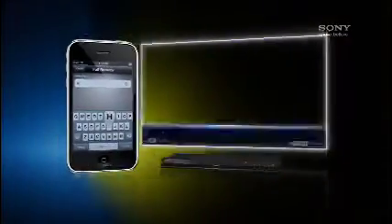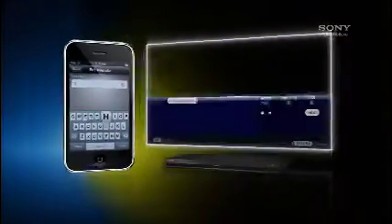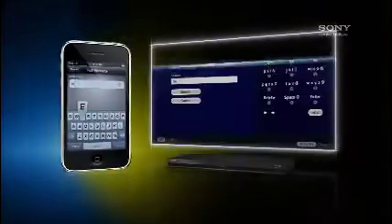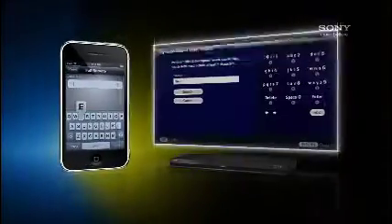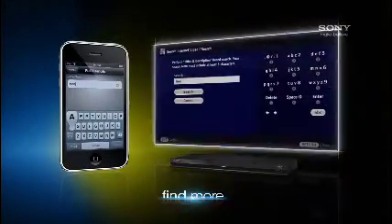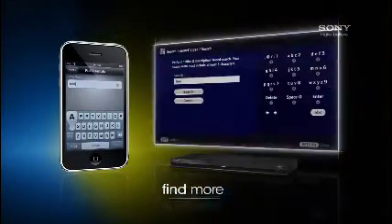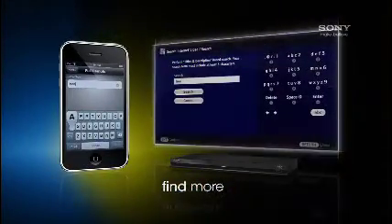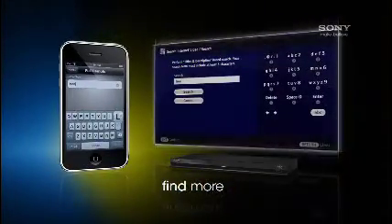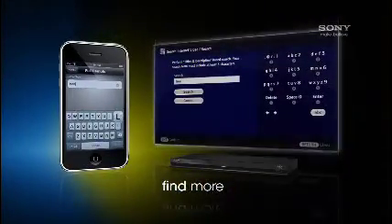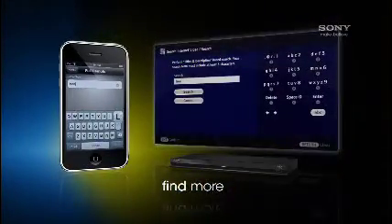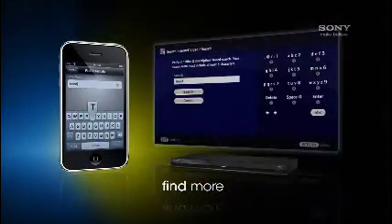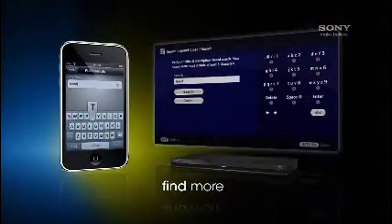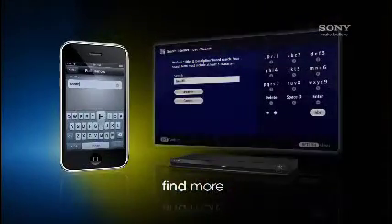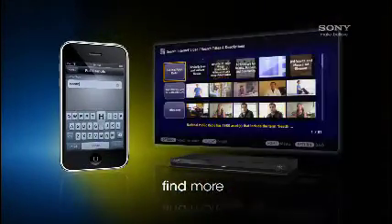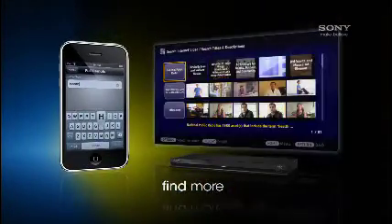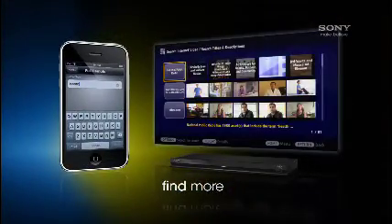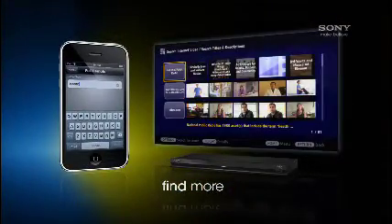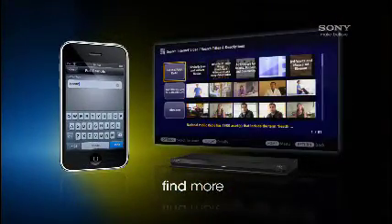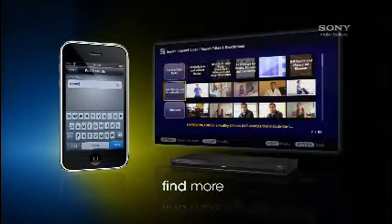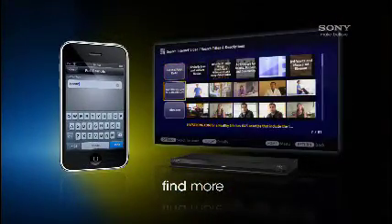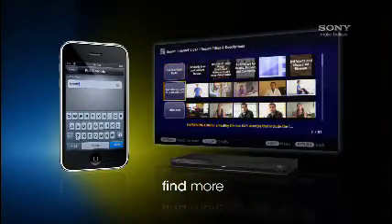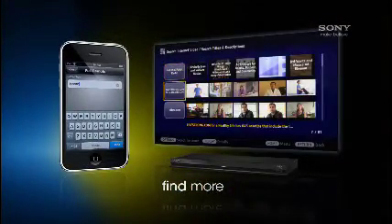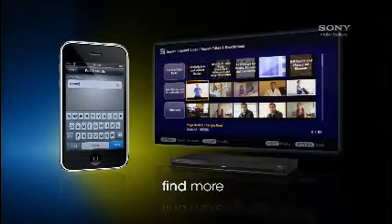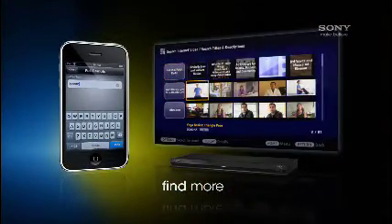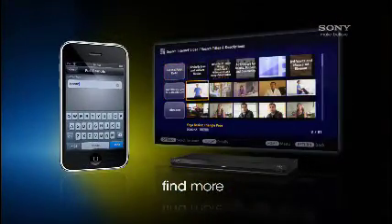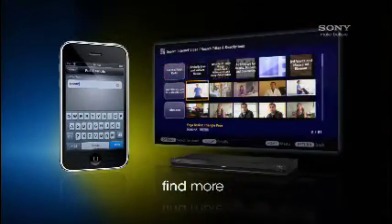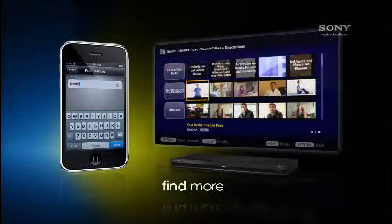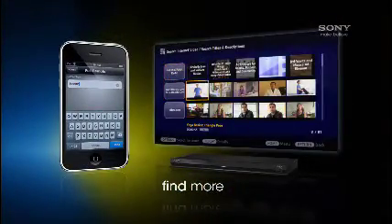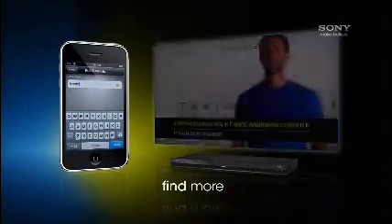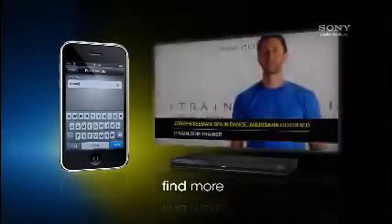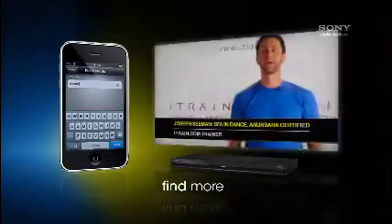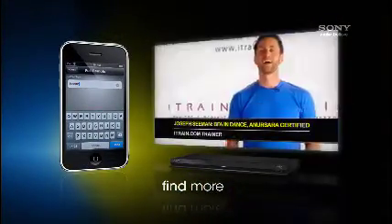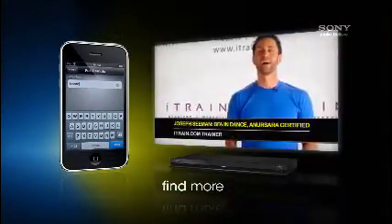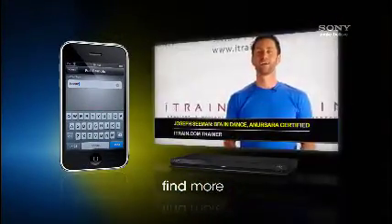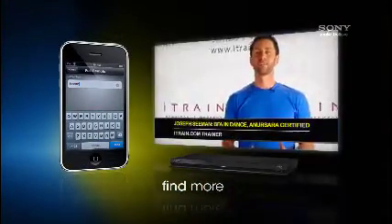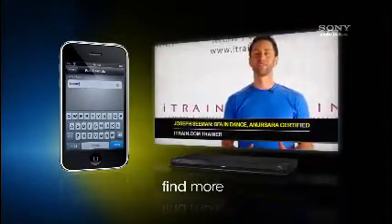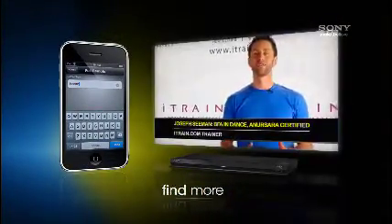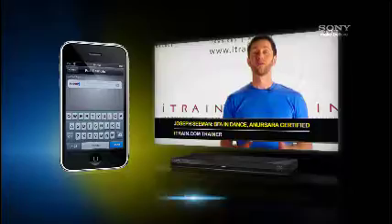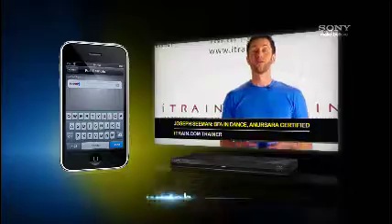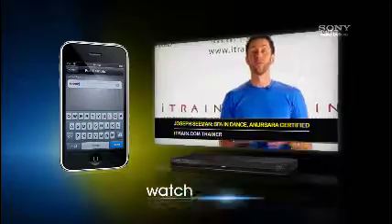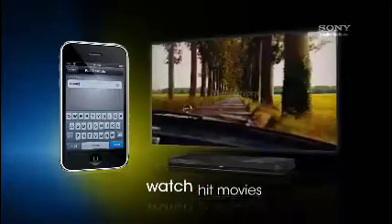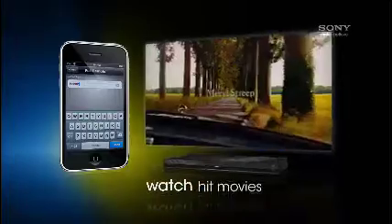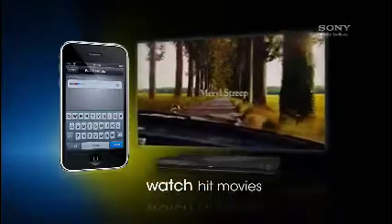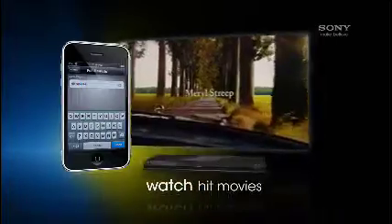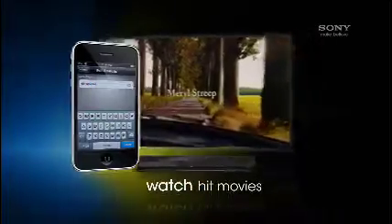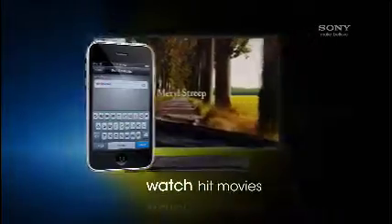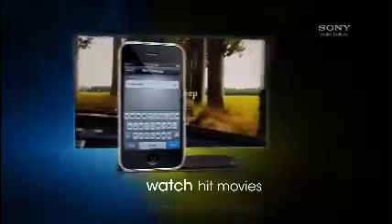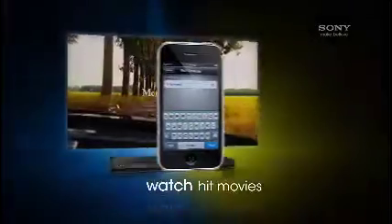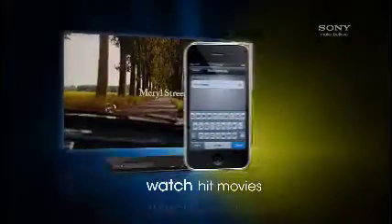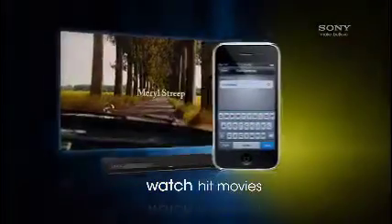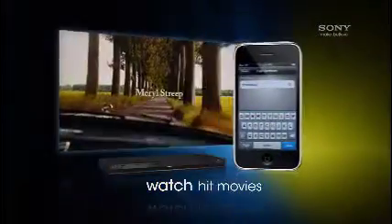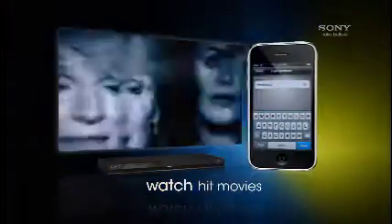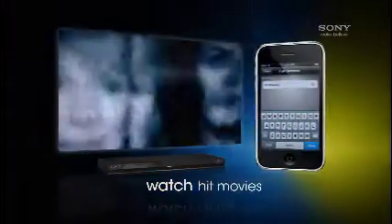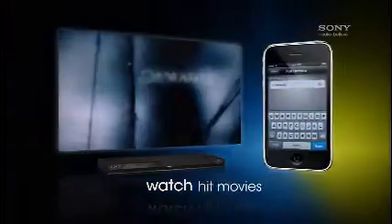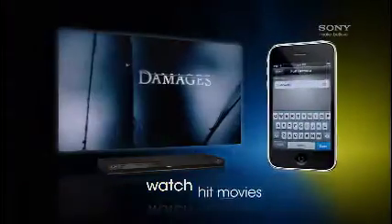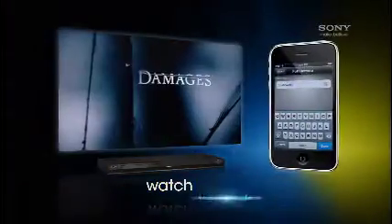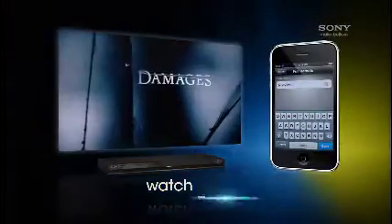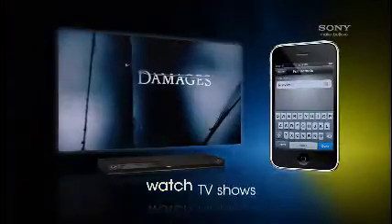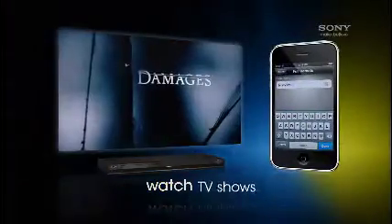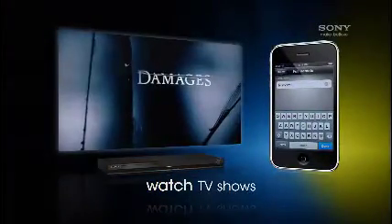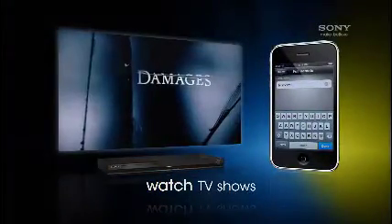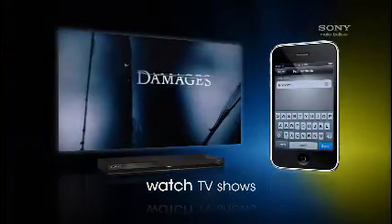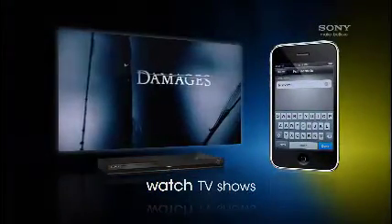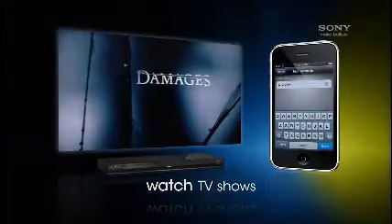Discover more content when you search the Bravia Internet Video Library. Just type a word and tons of entertainment choices are at your fingertips.